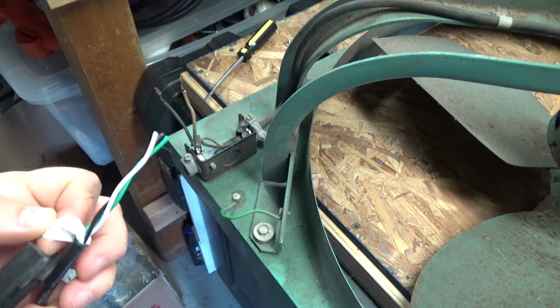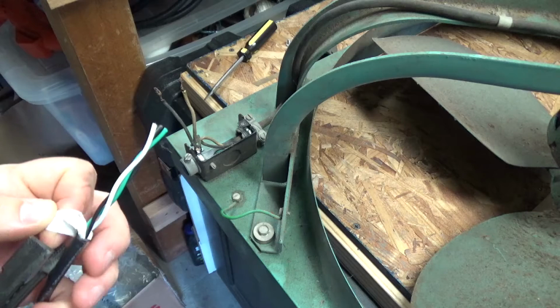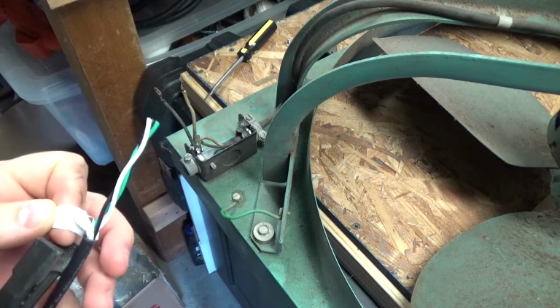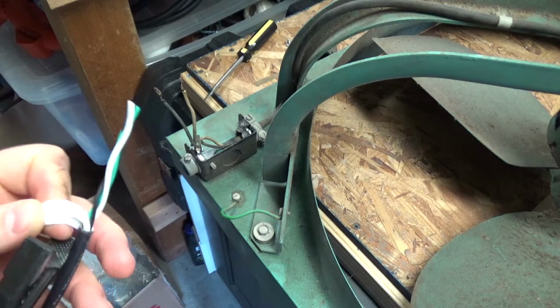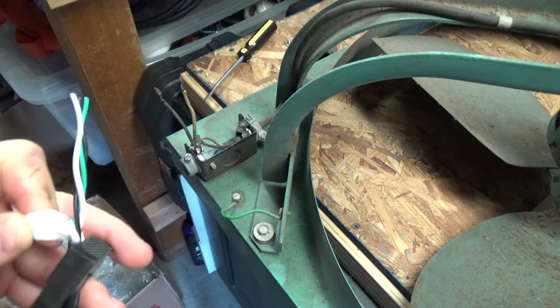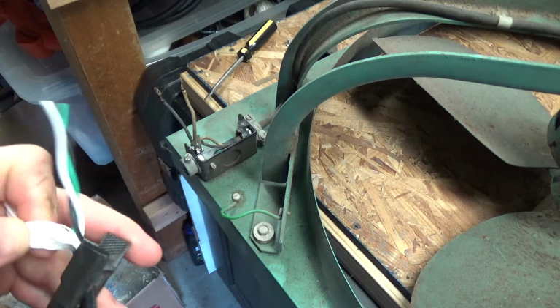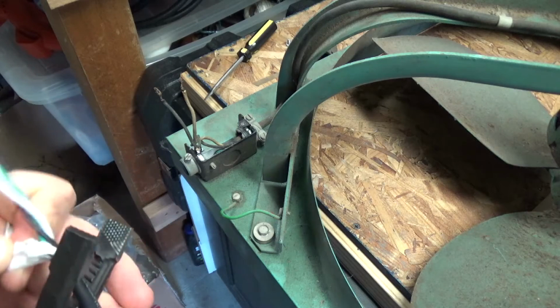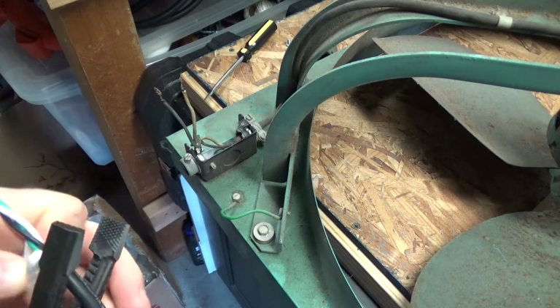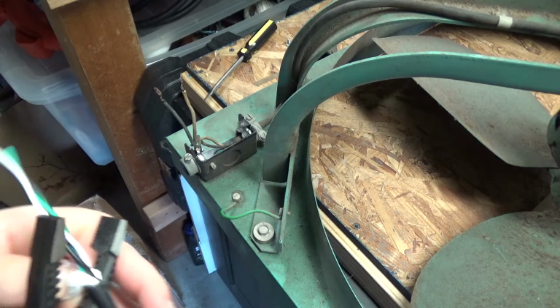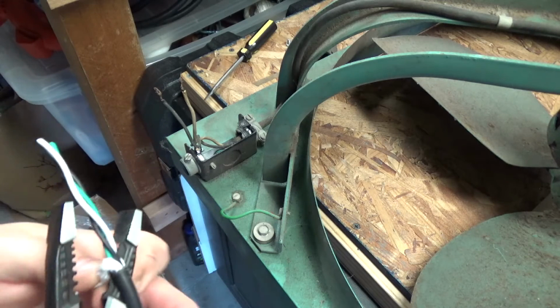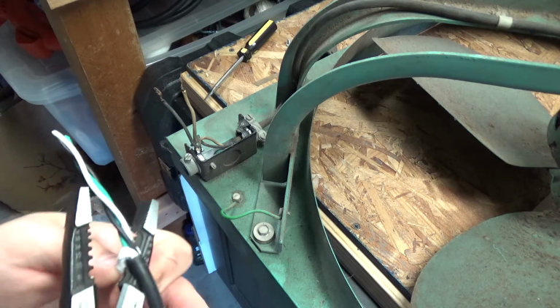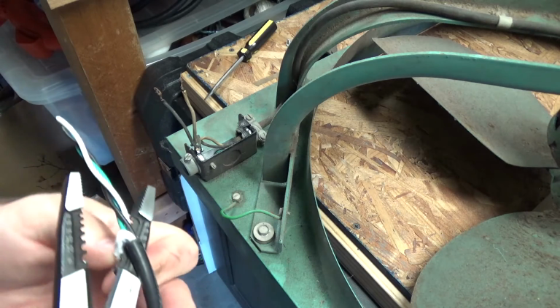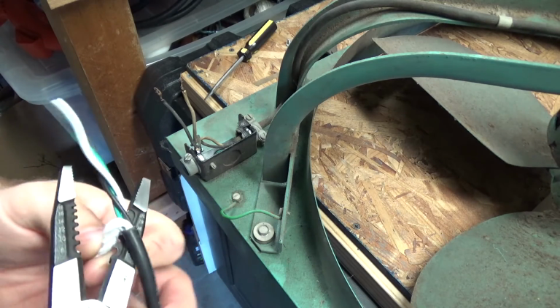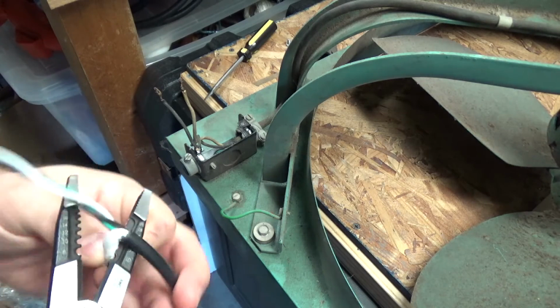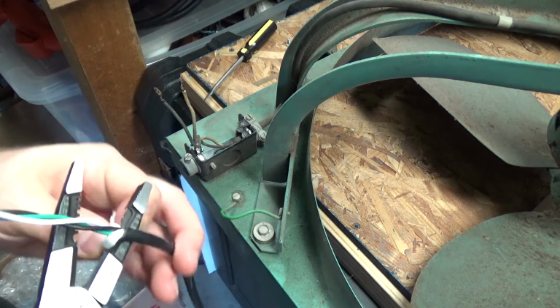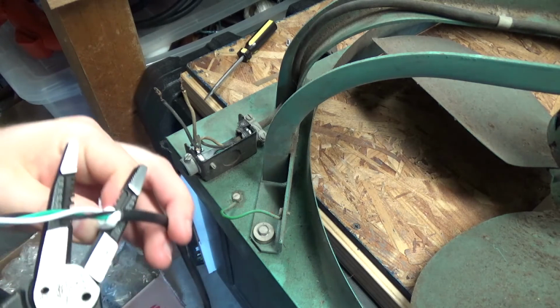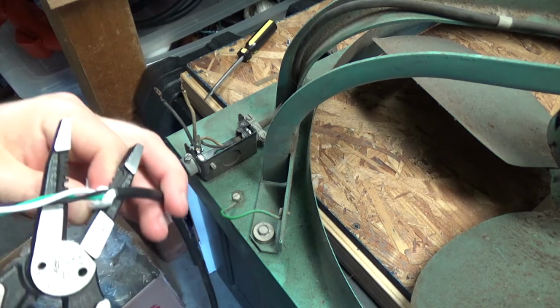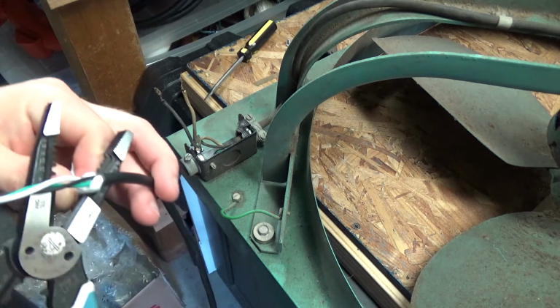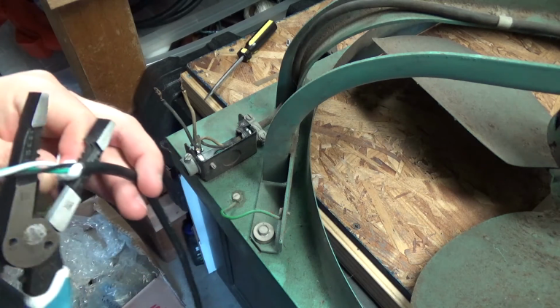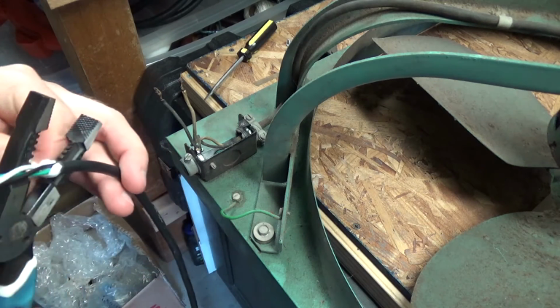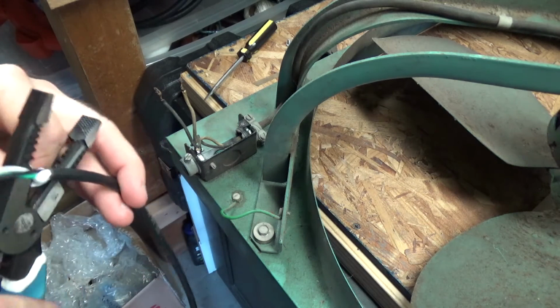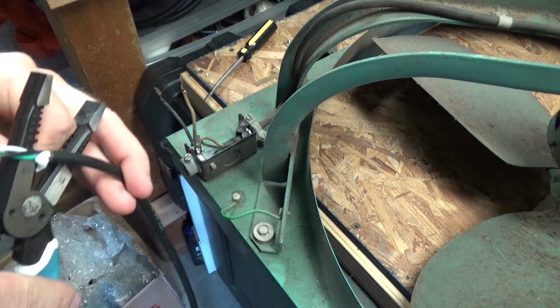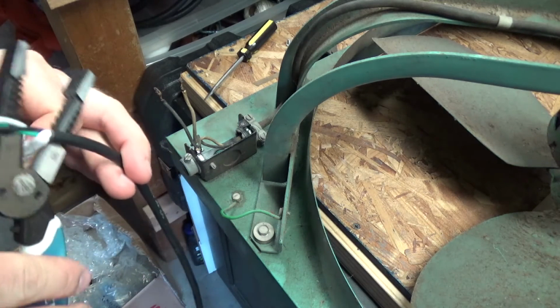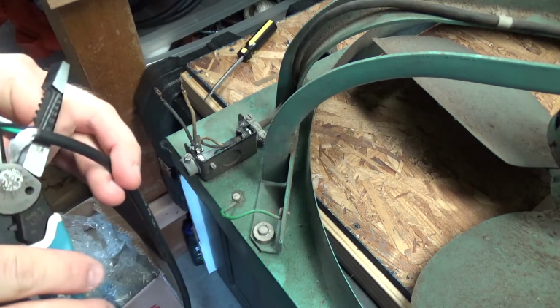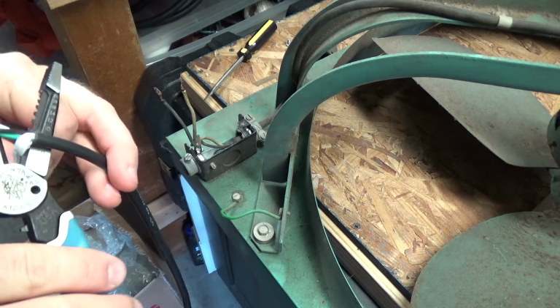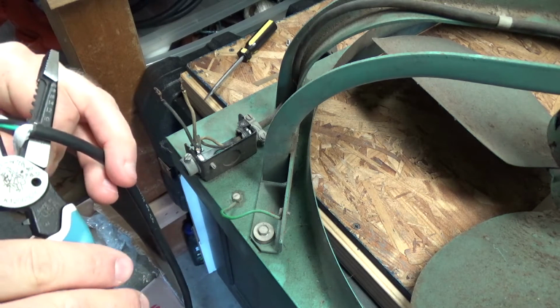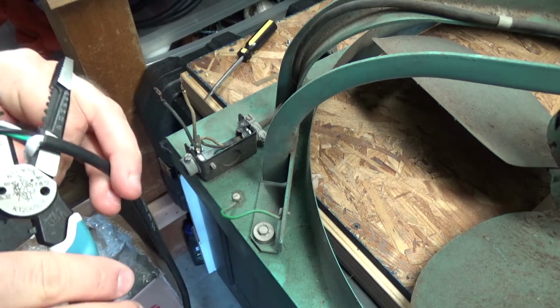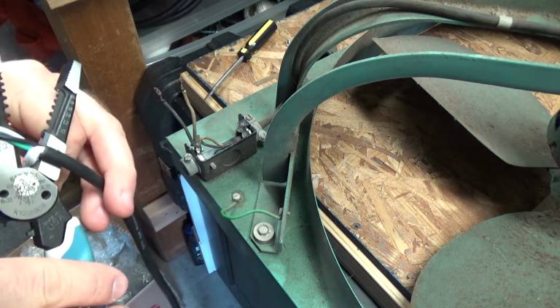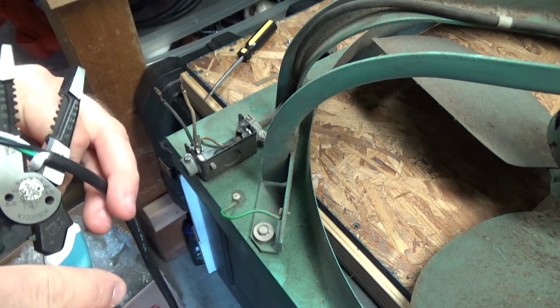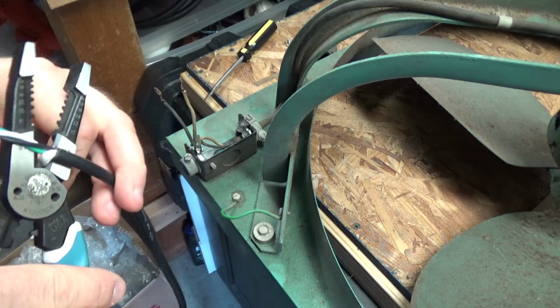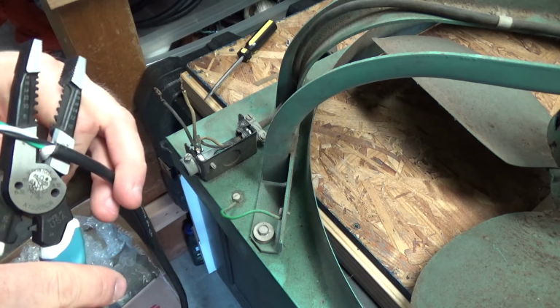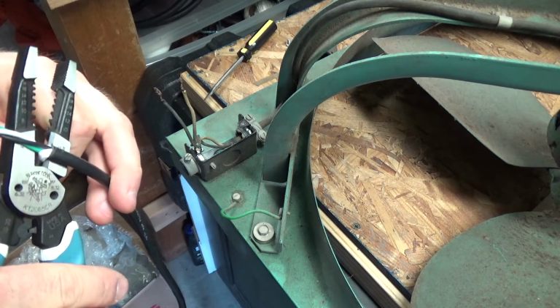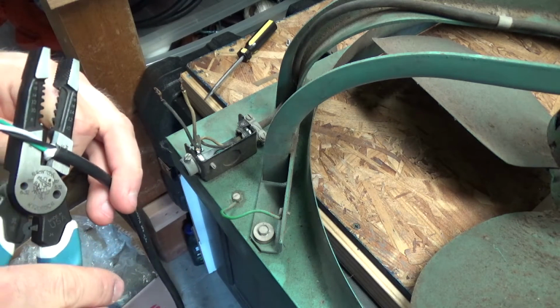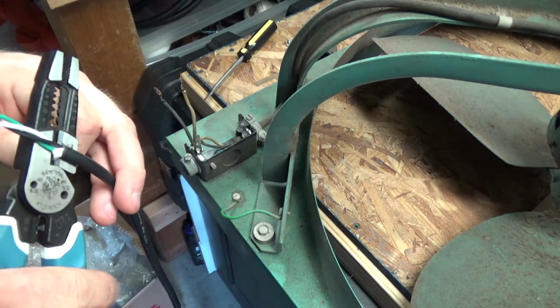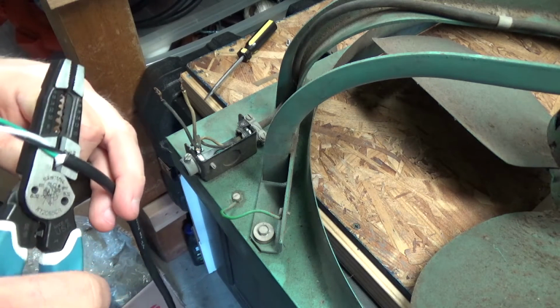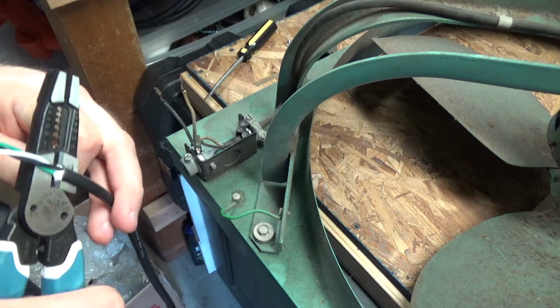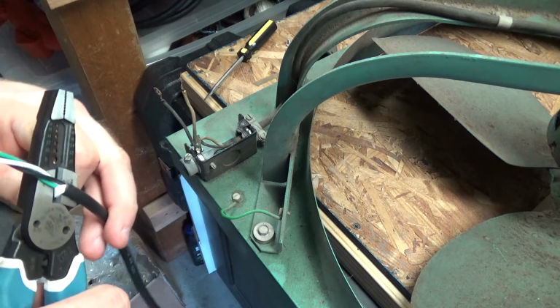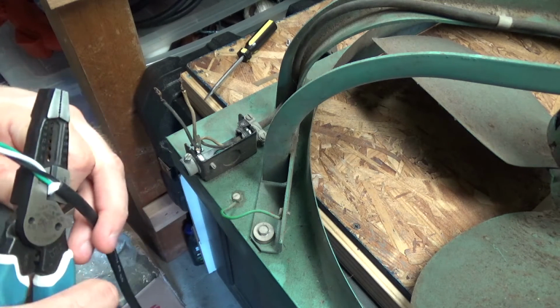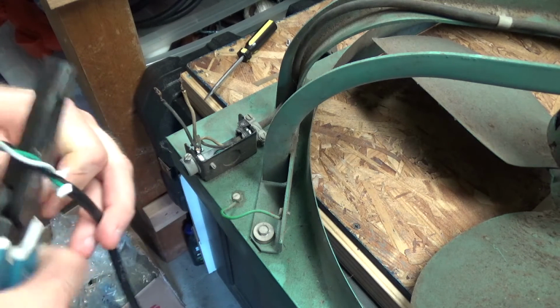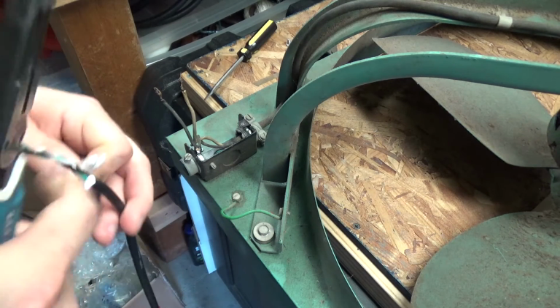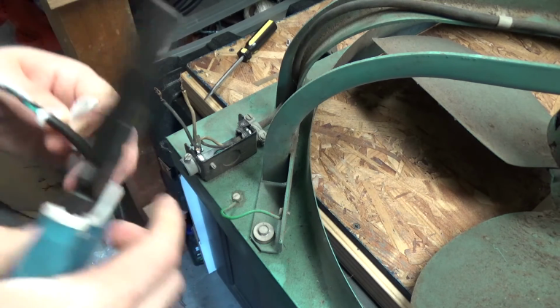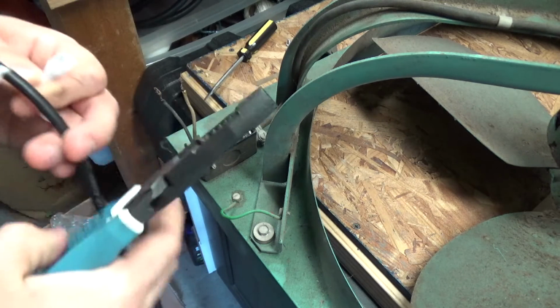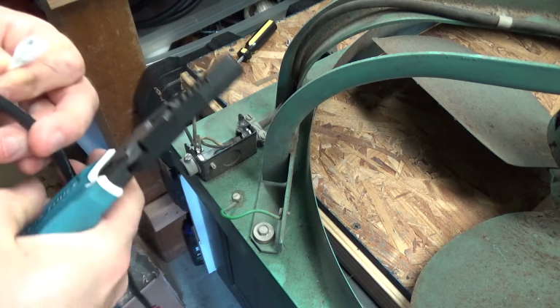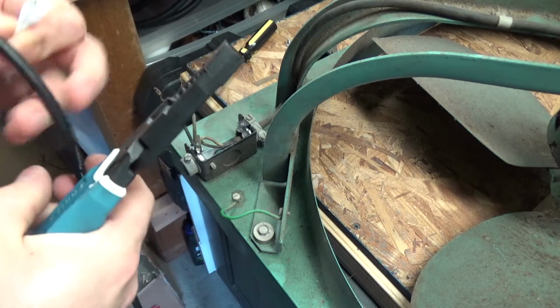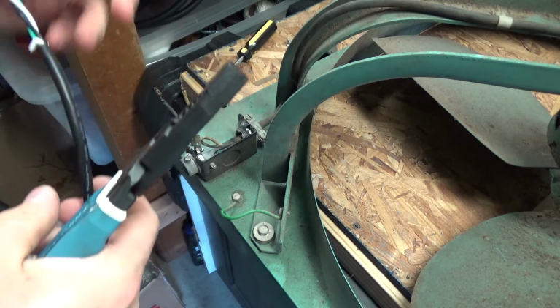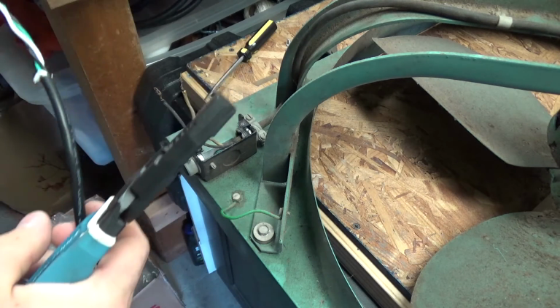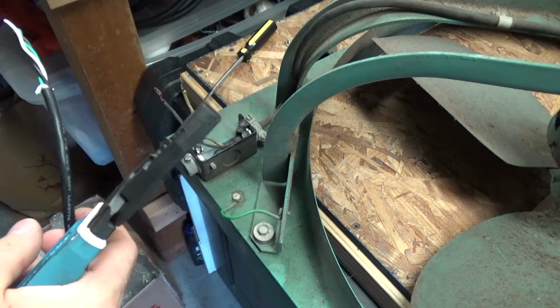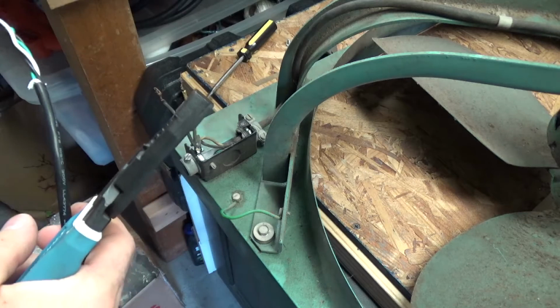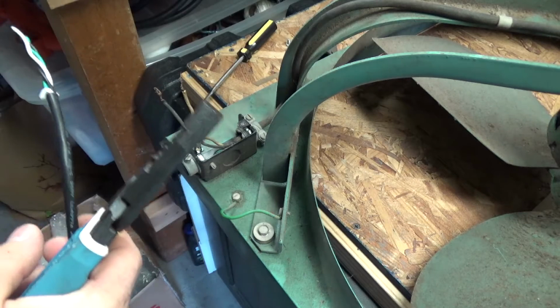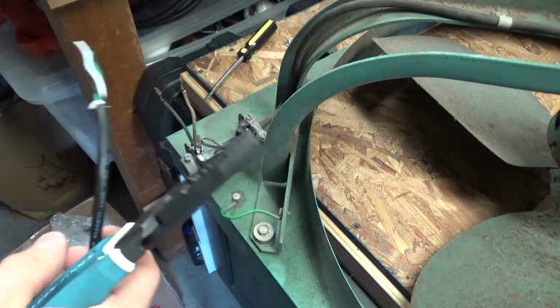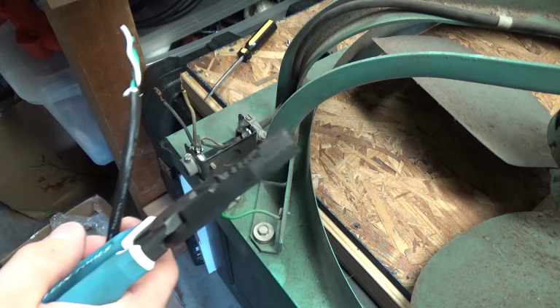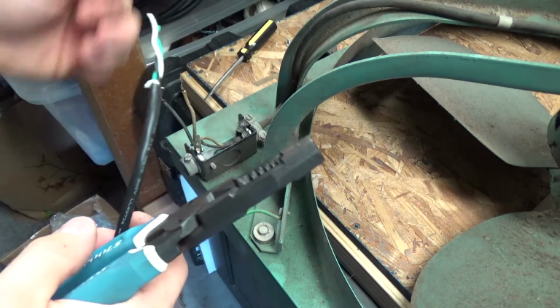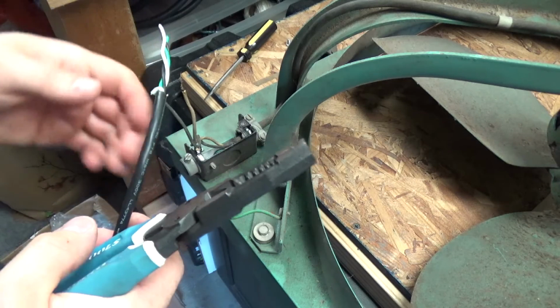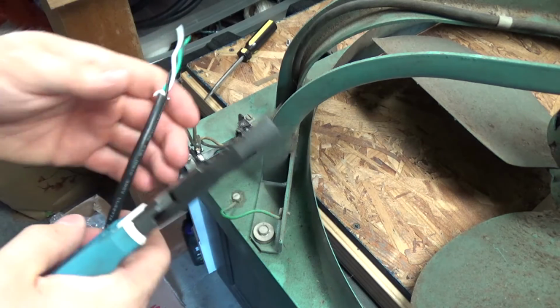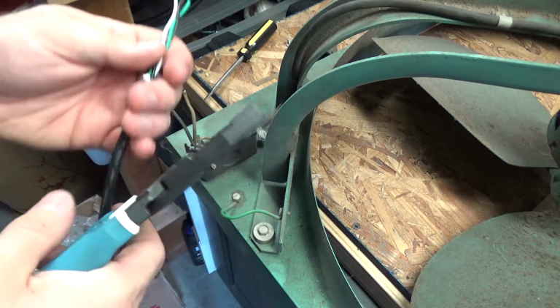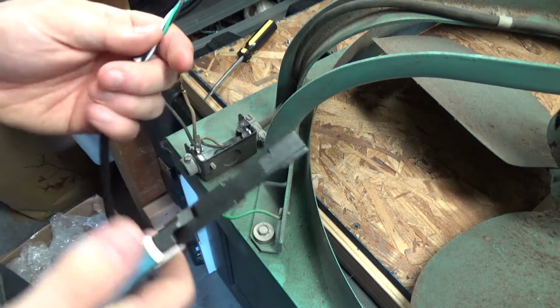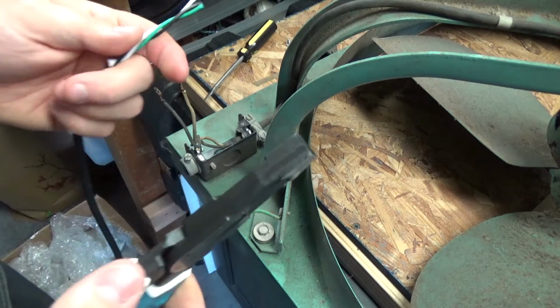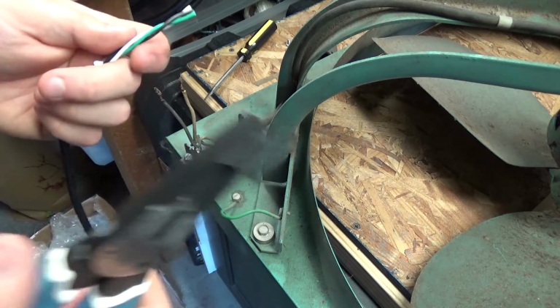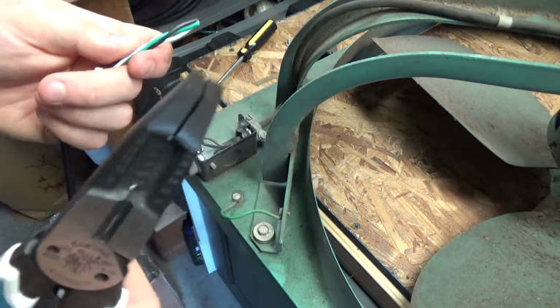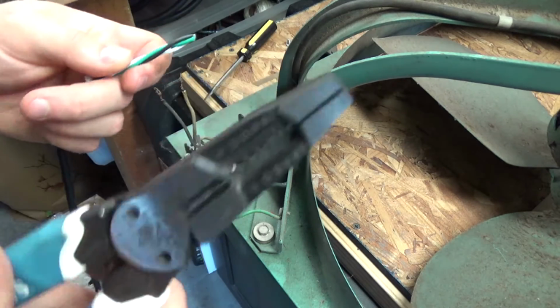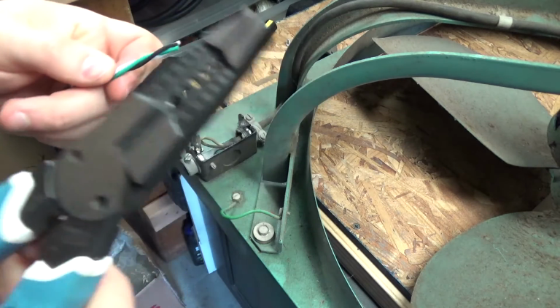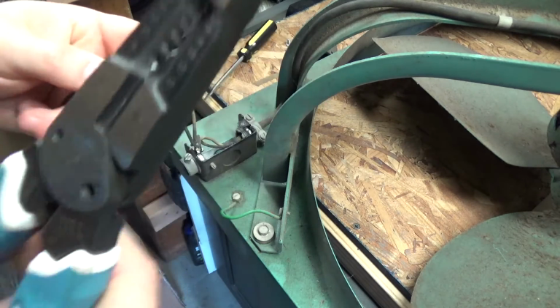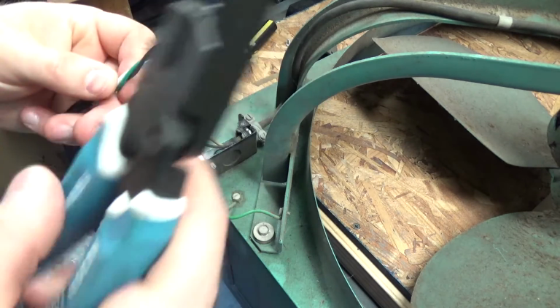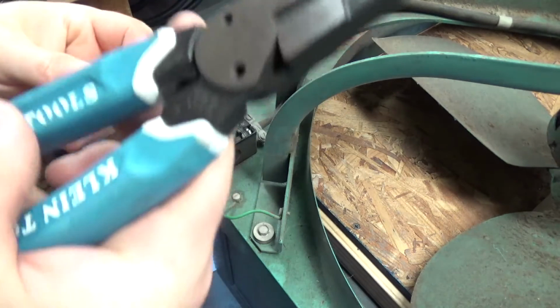Alright, so we'll just wire this cord up real quick for a test — make sure it works. I would be shocked if it doesn't.